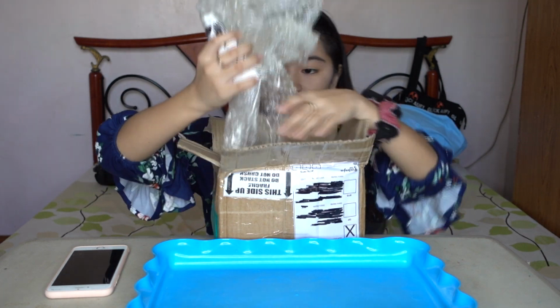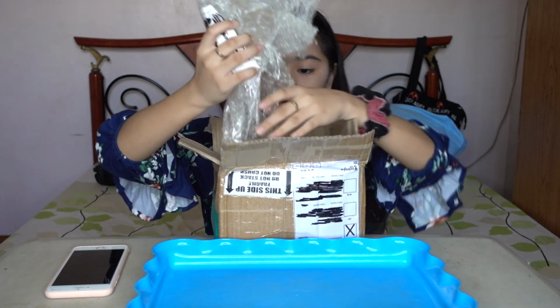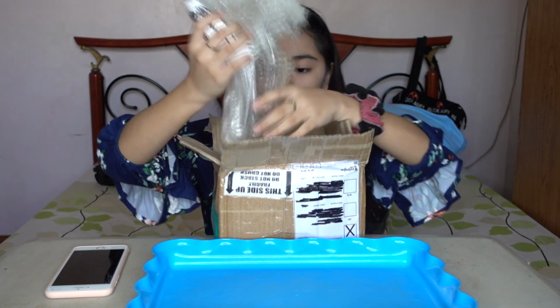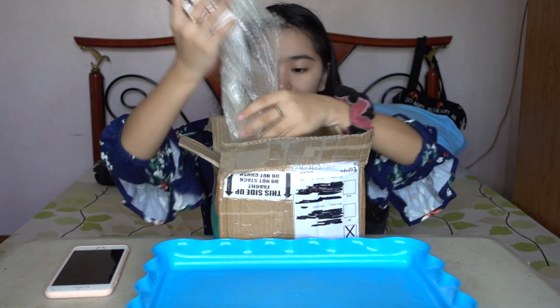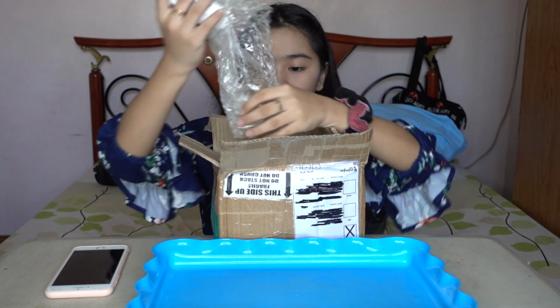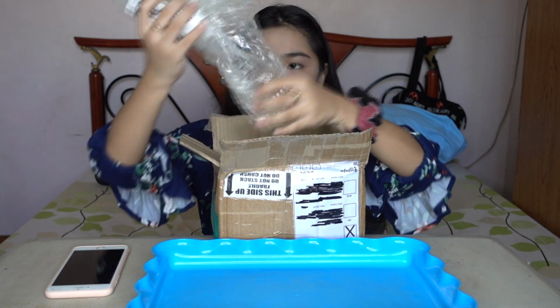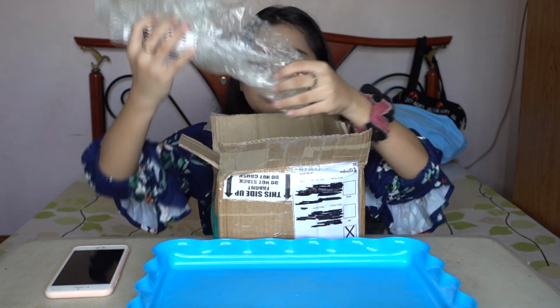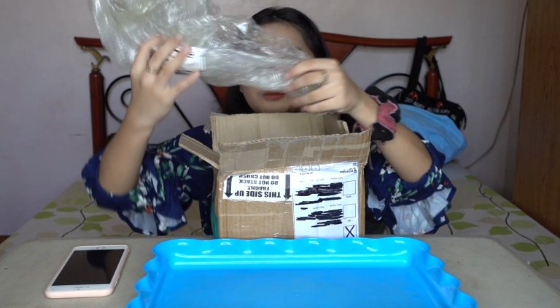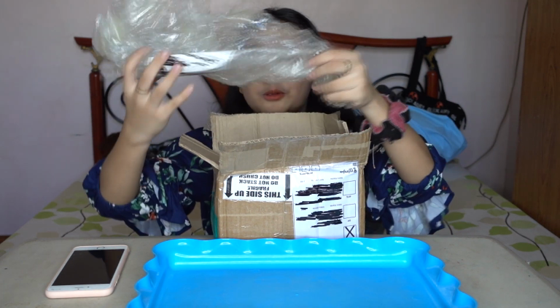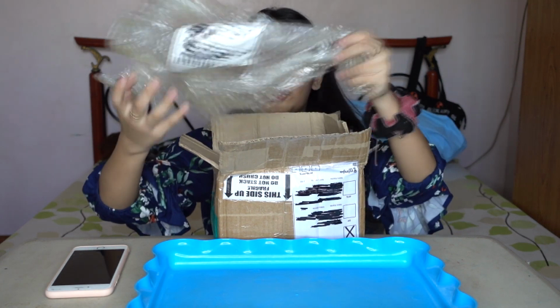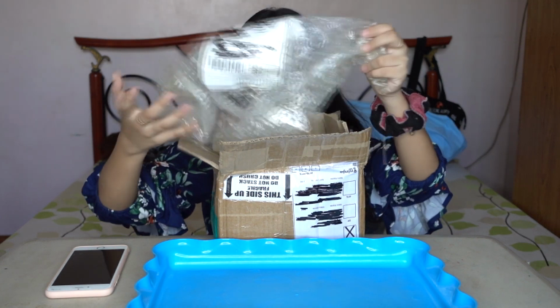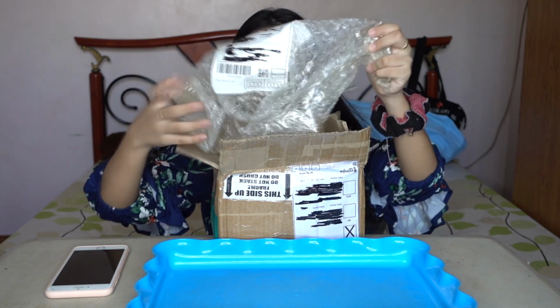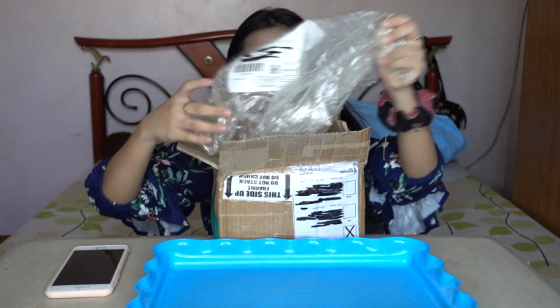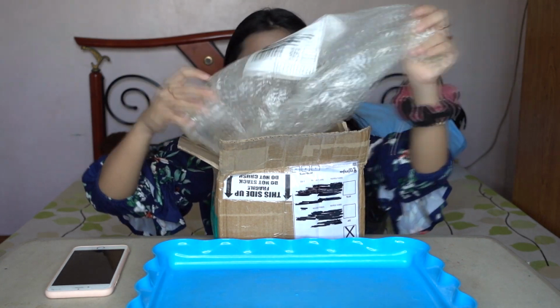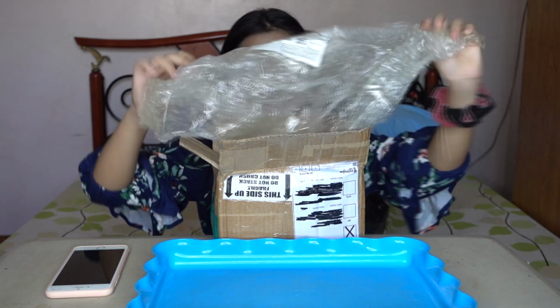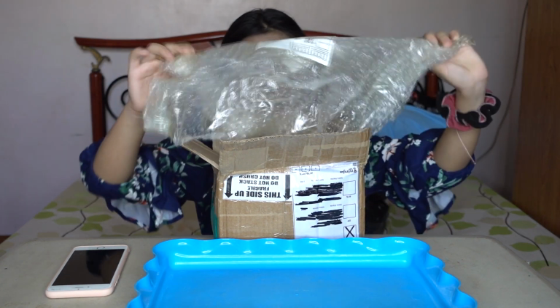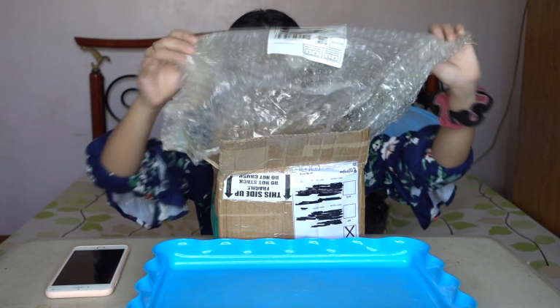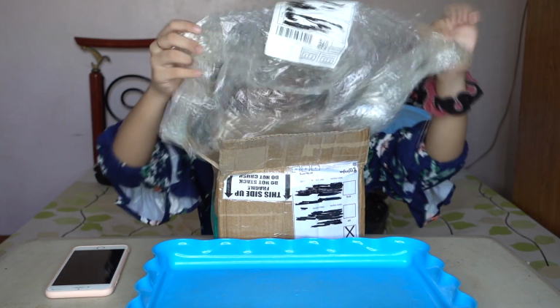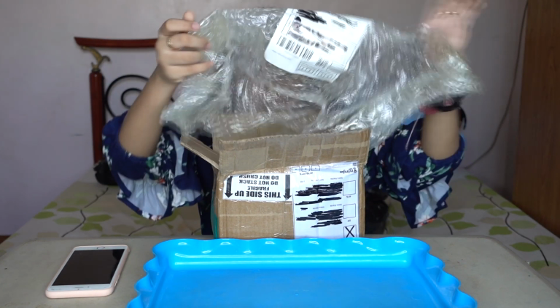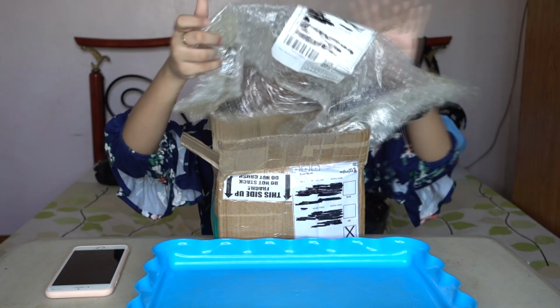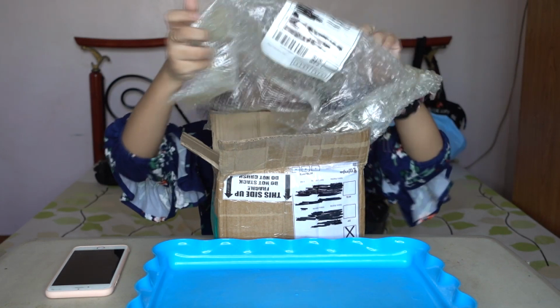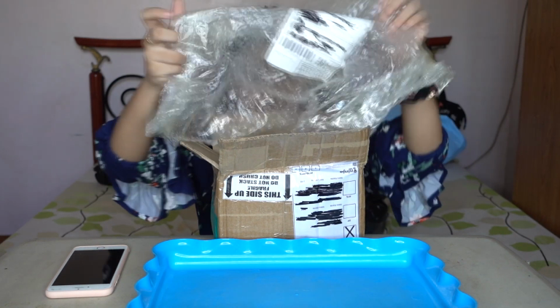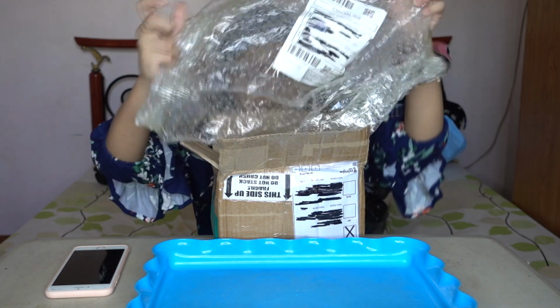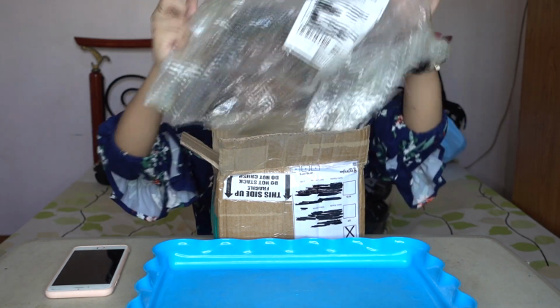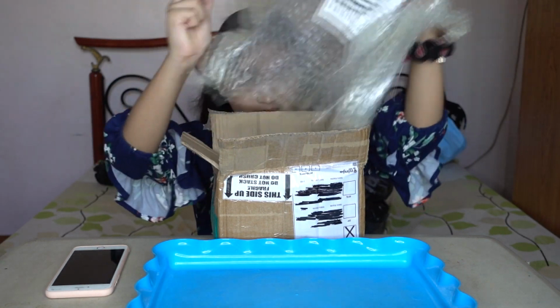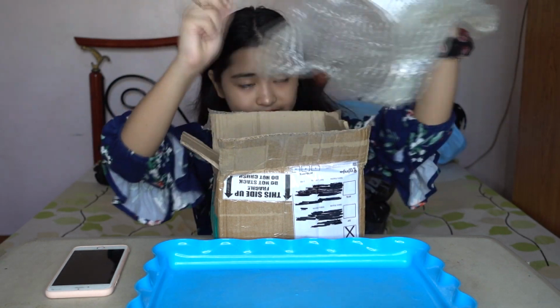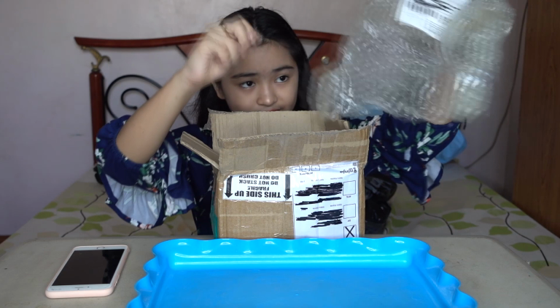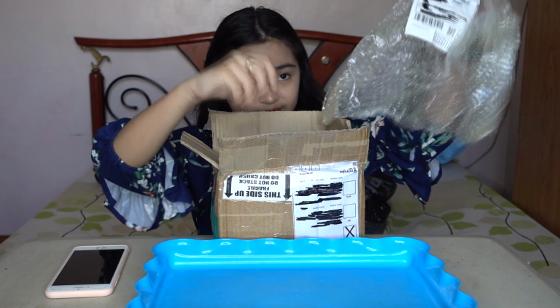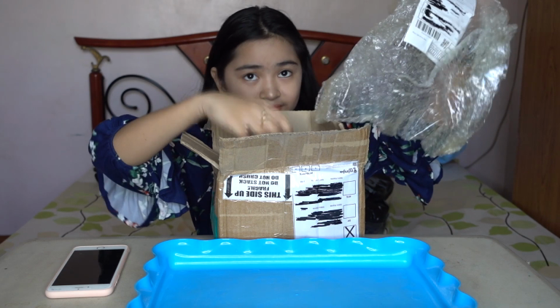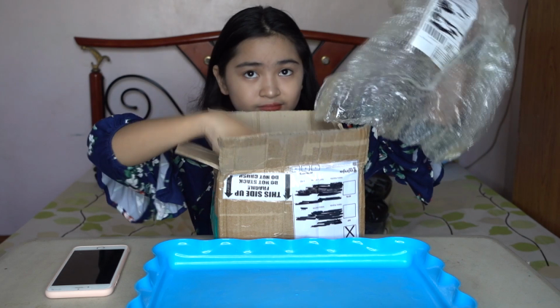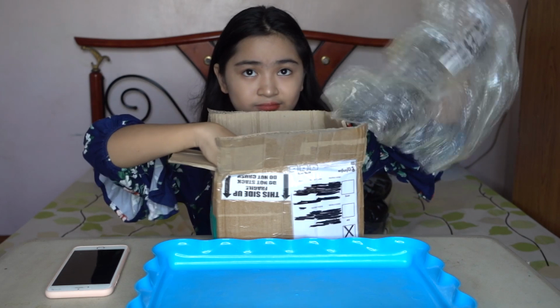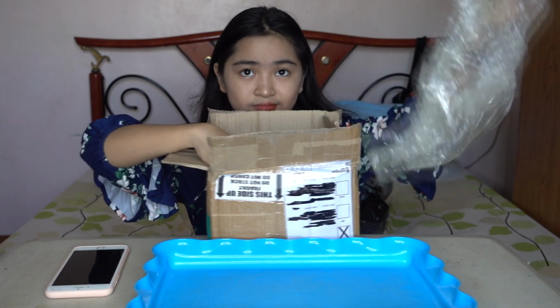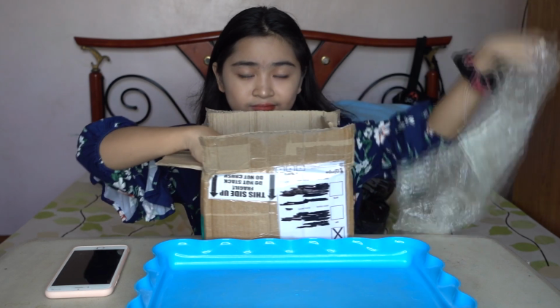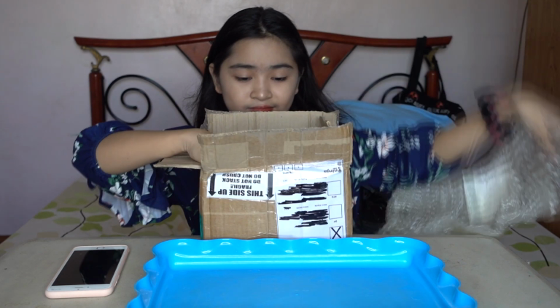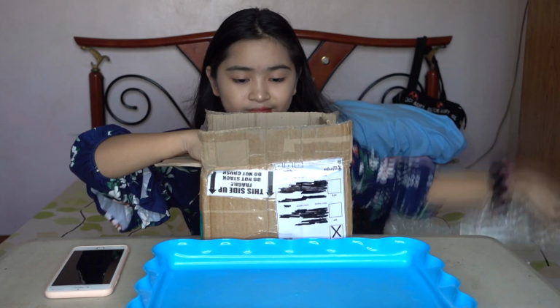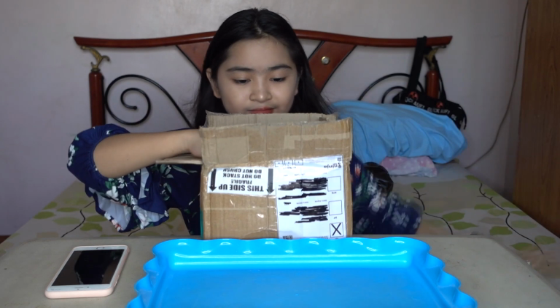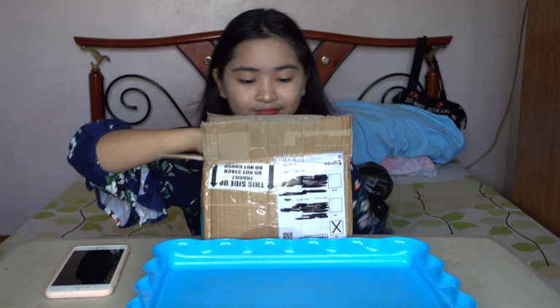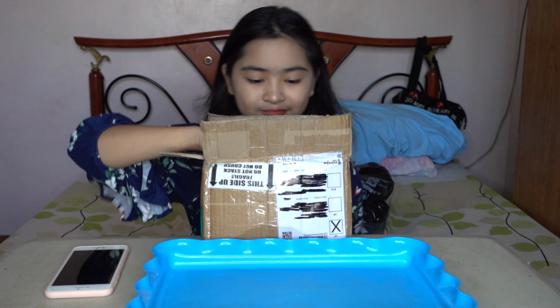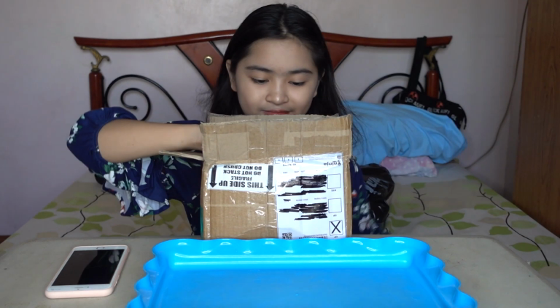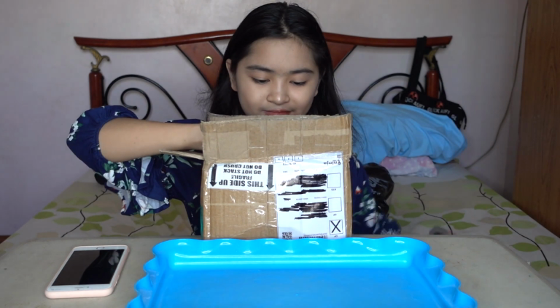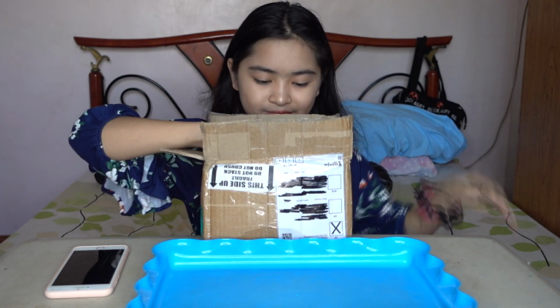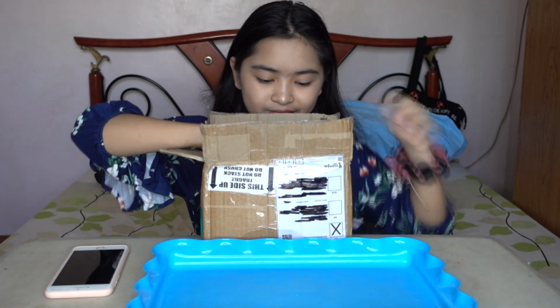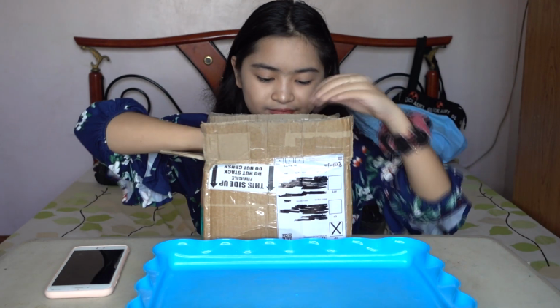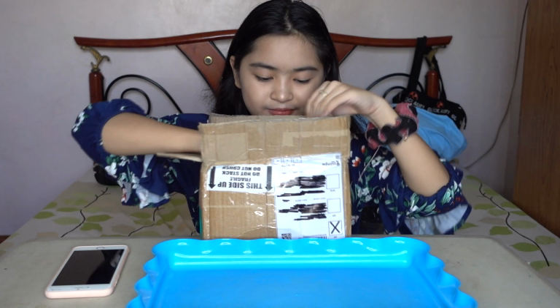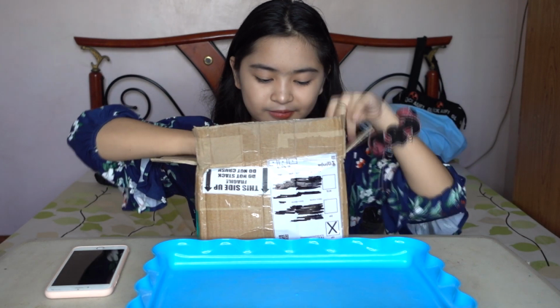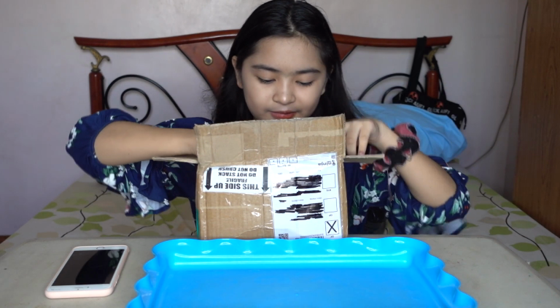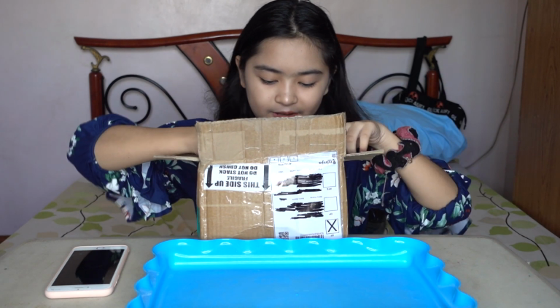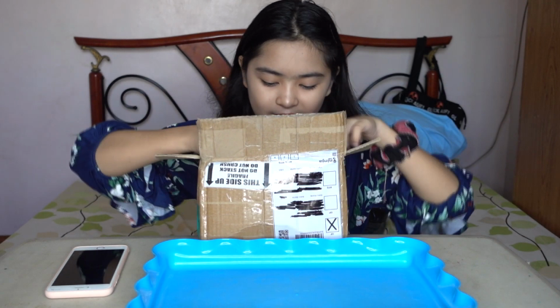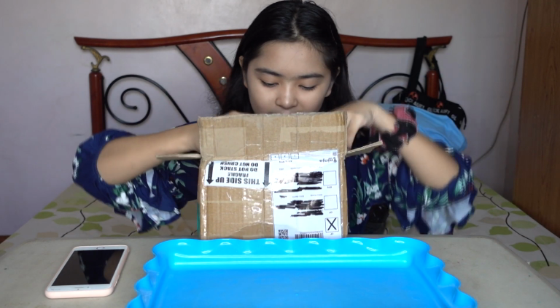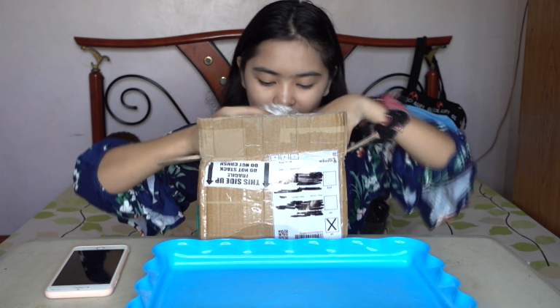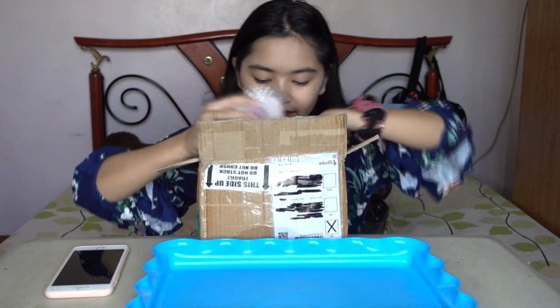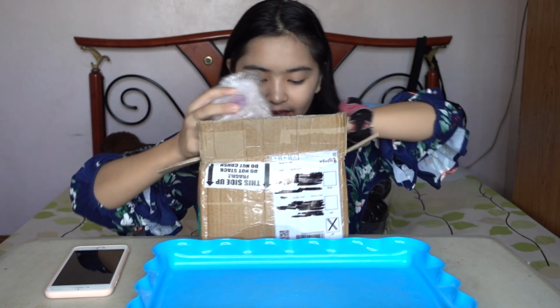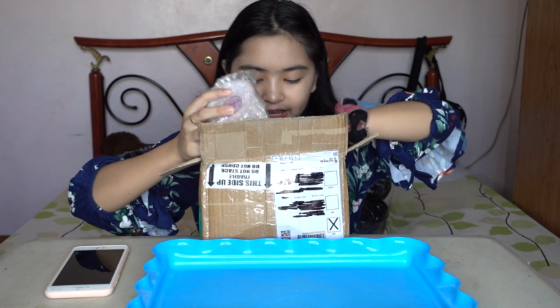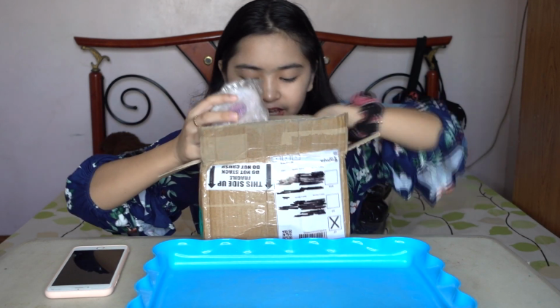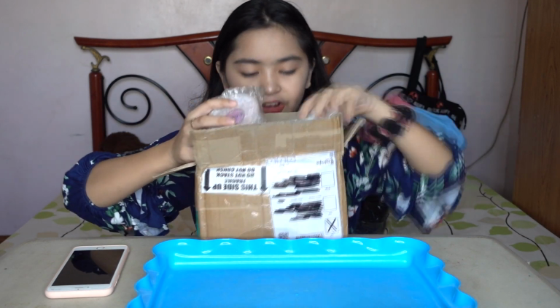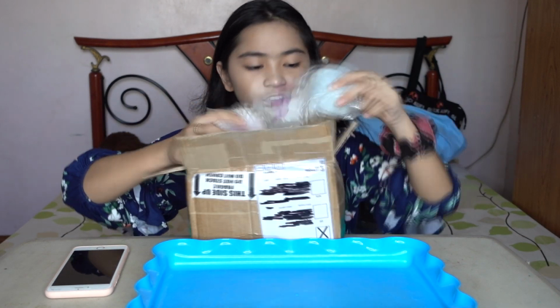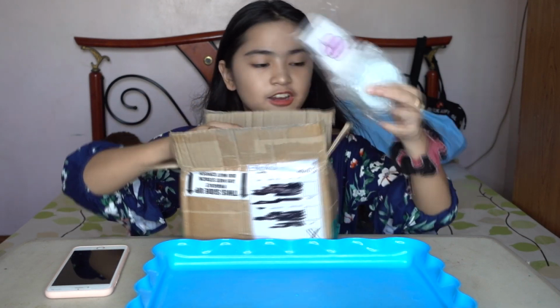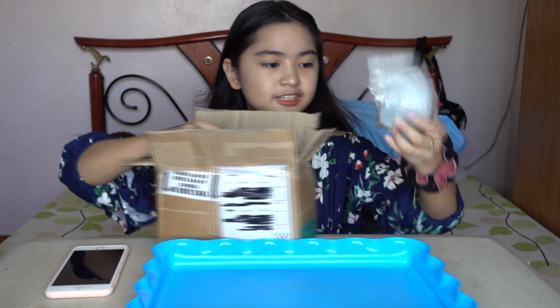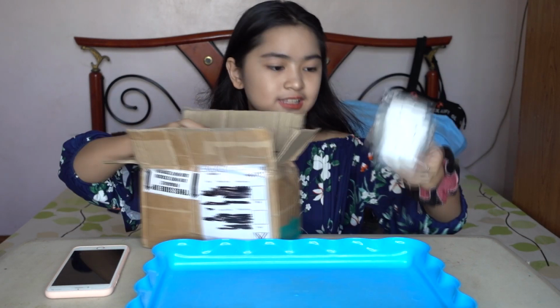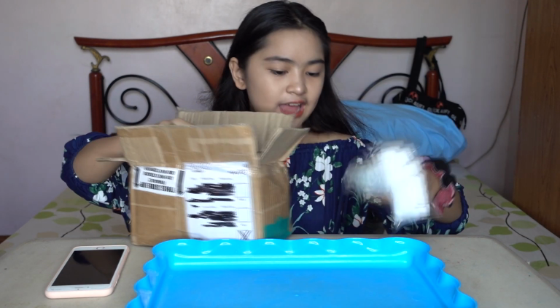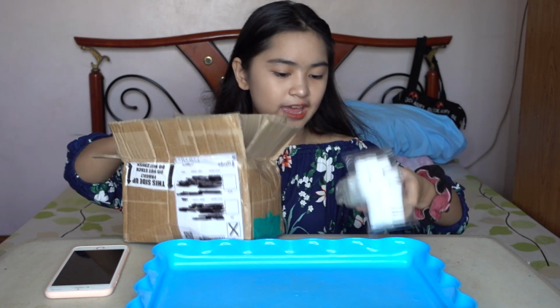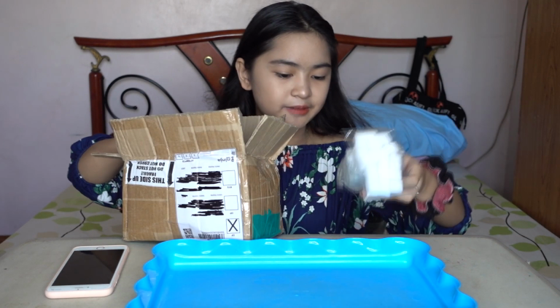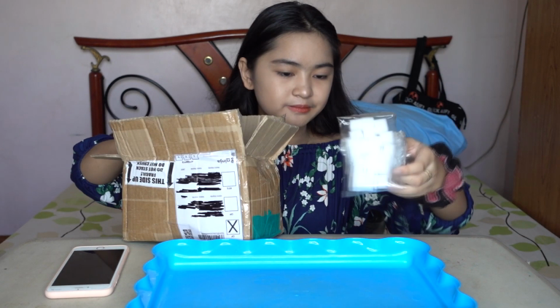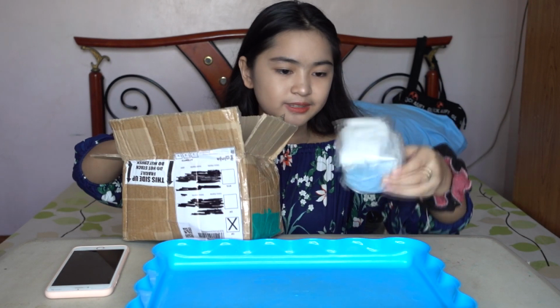There's a lot of bubble wrap inside. Okay, here are the slimes.